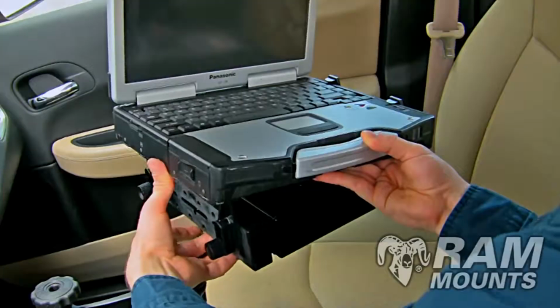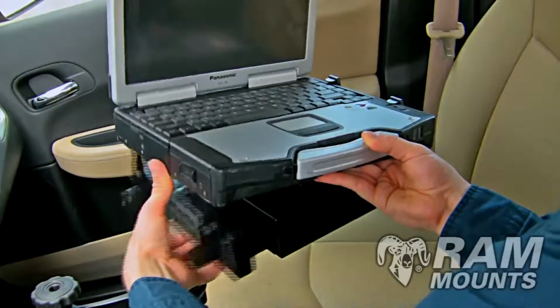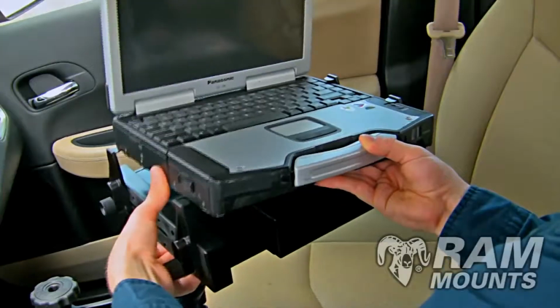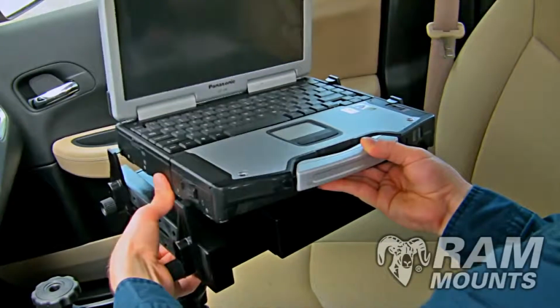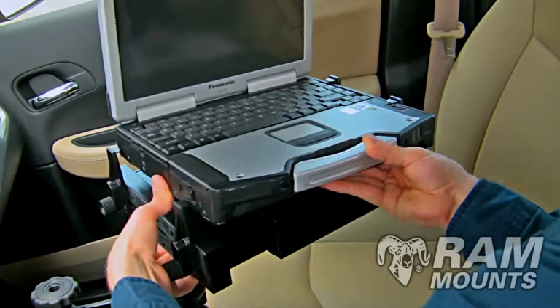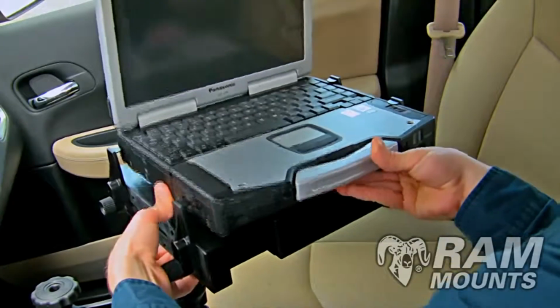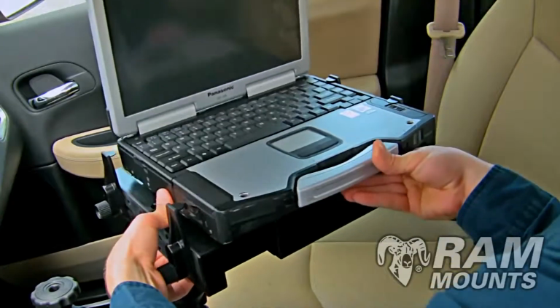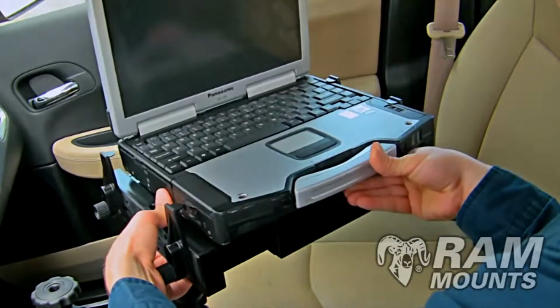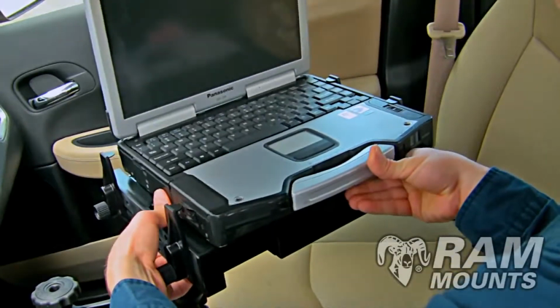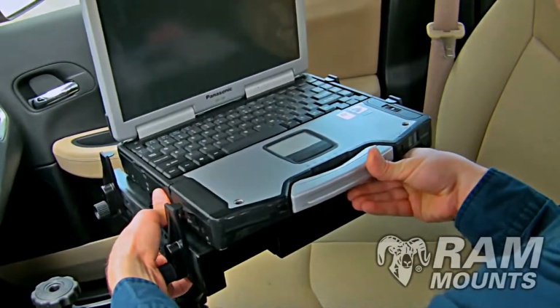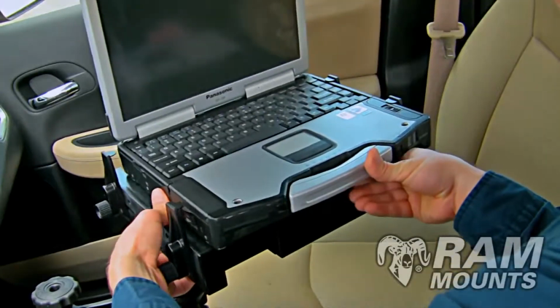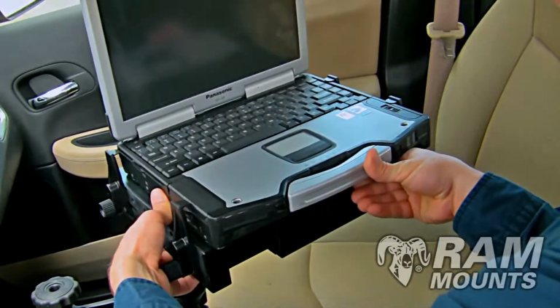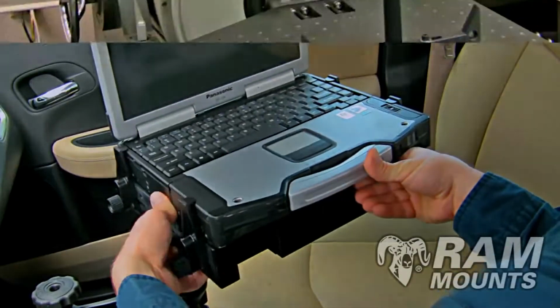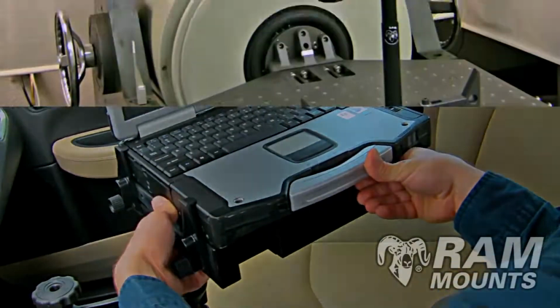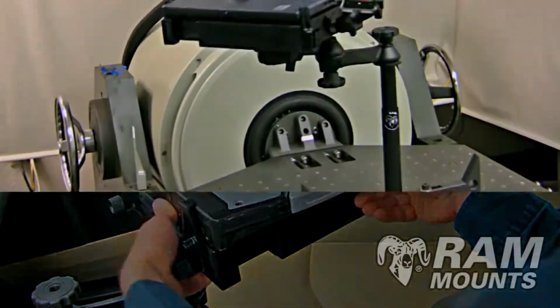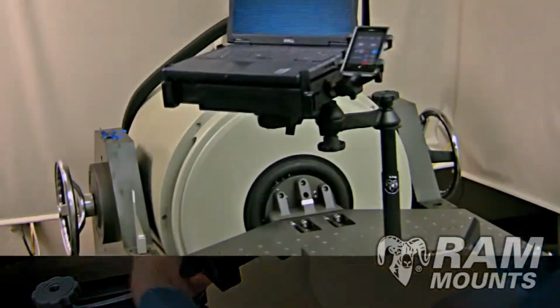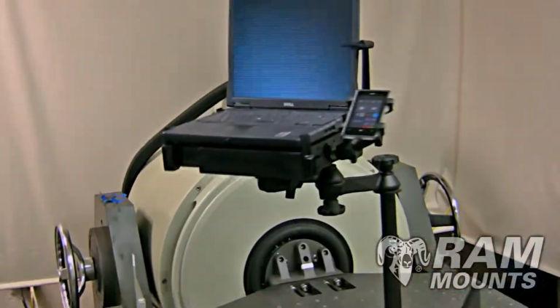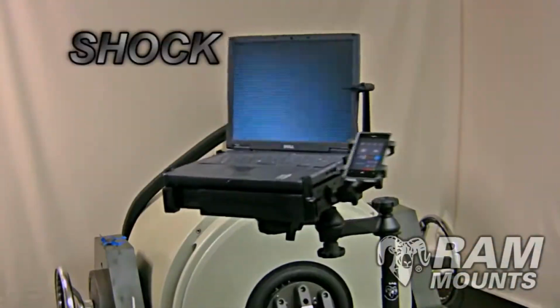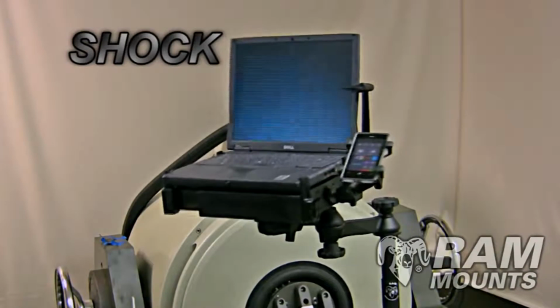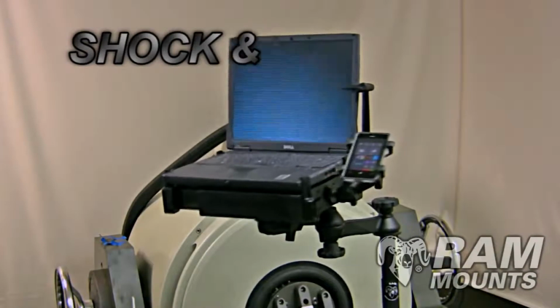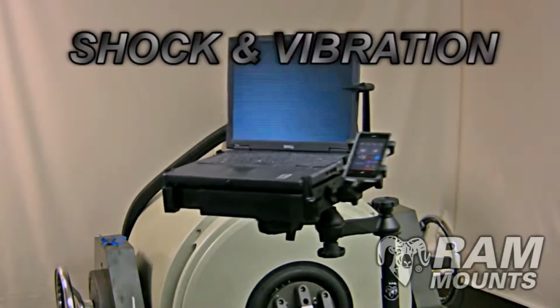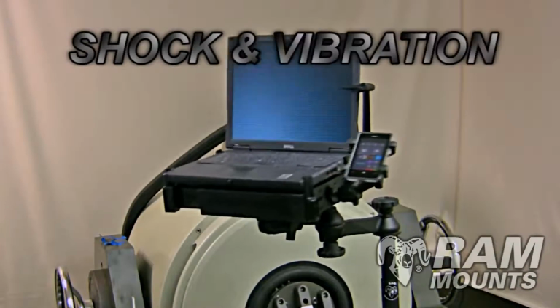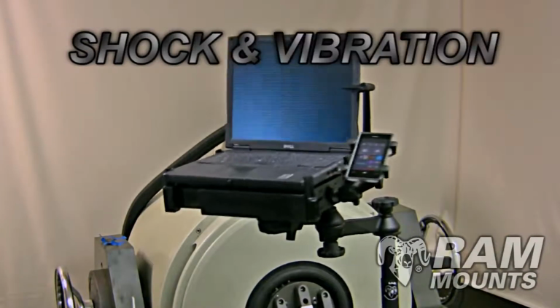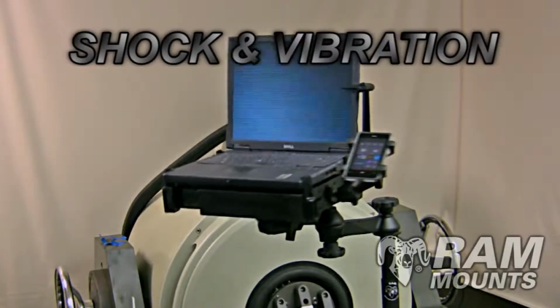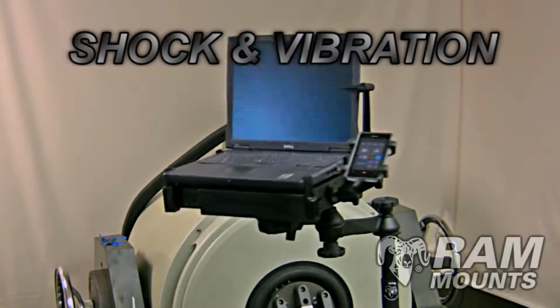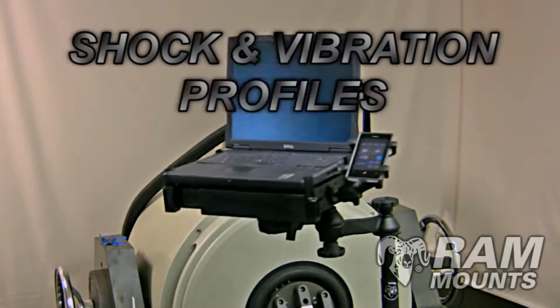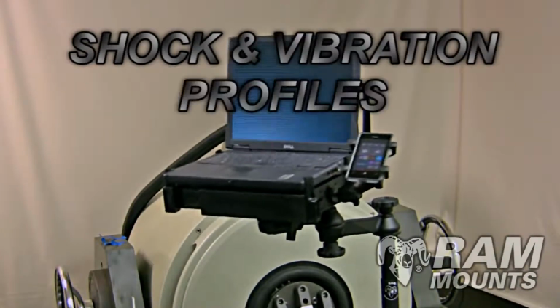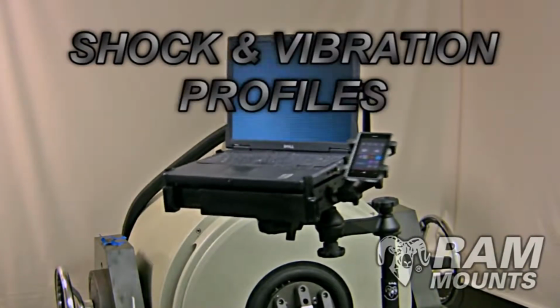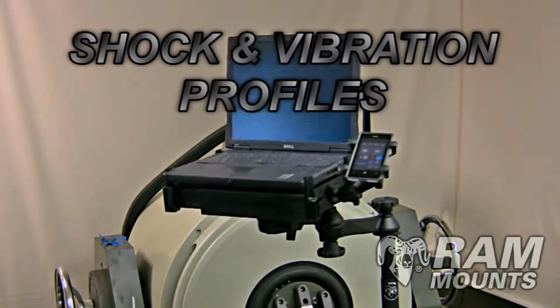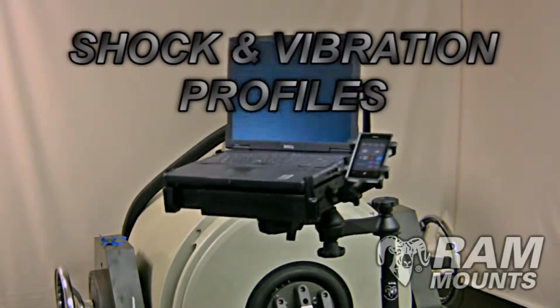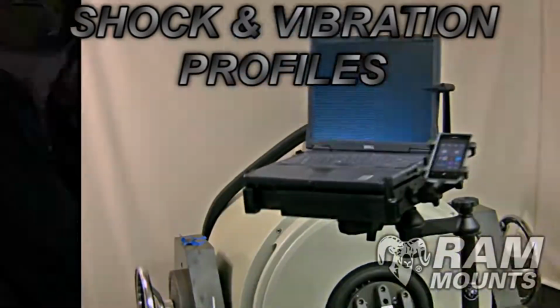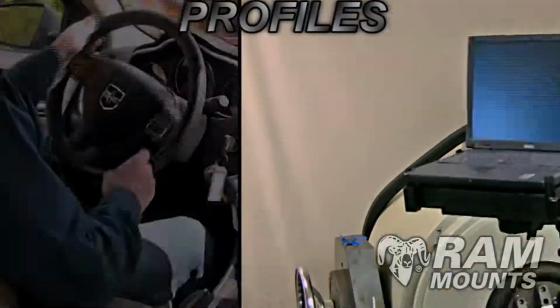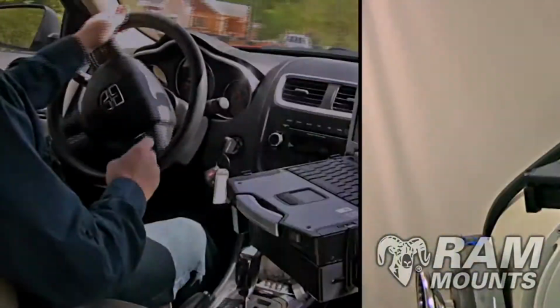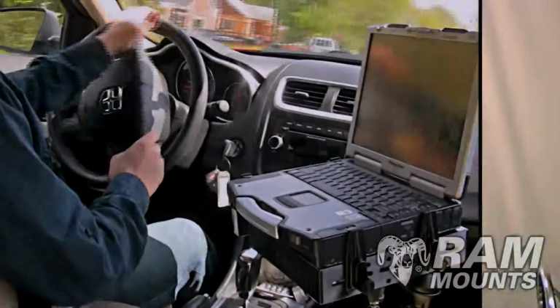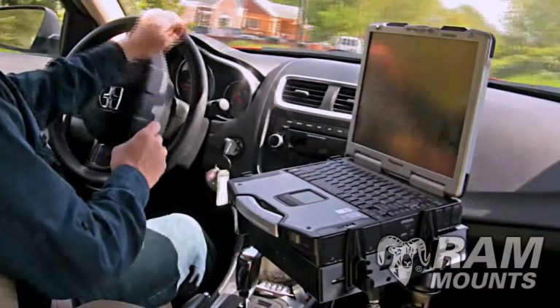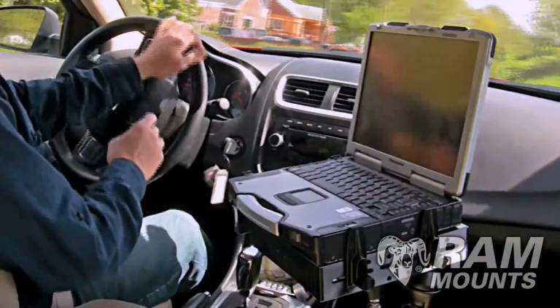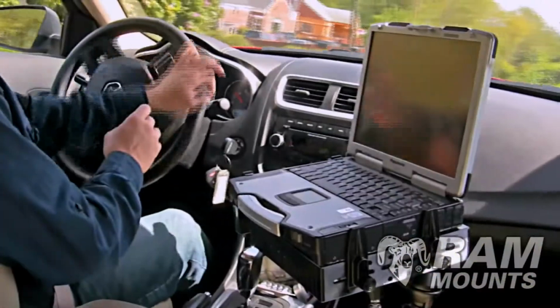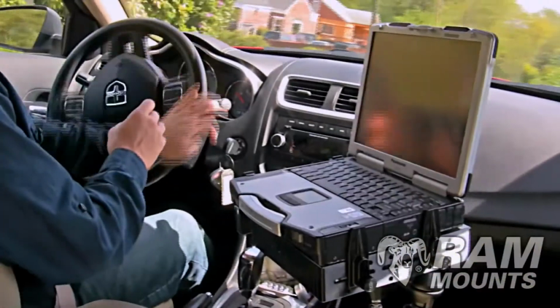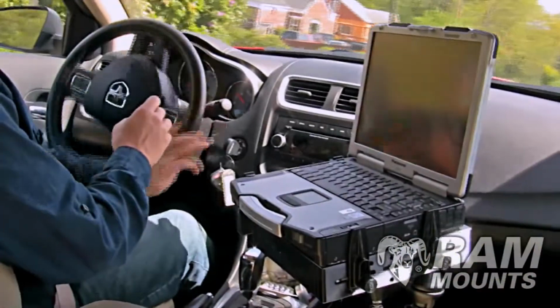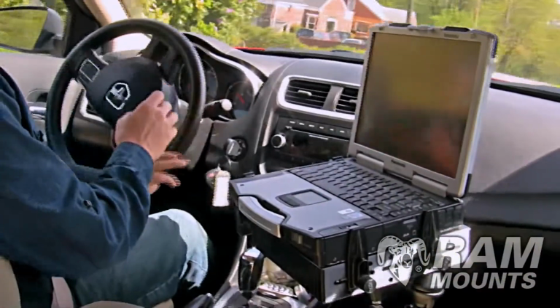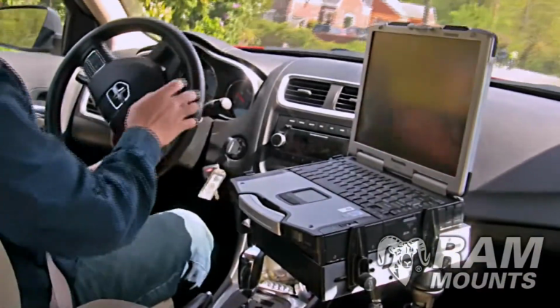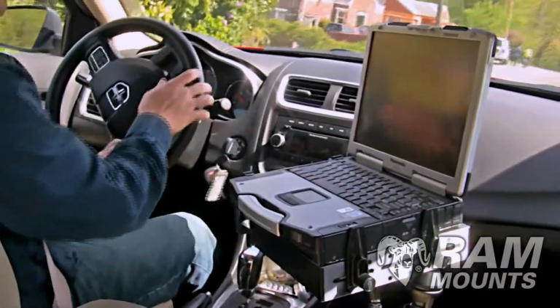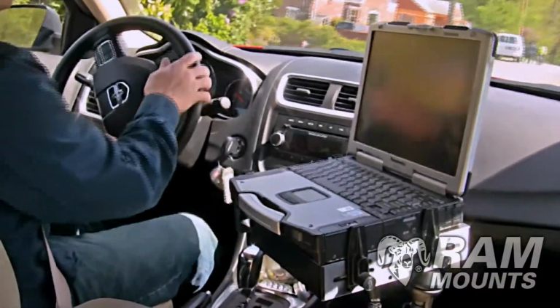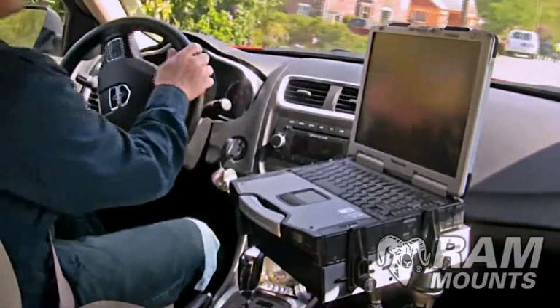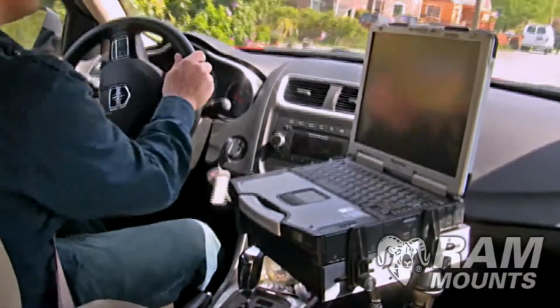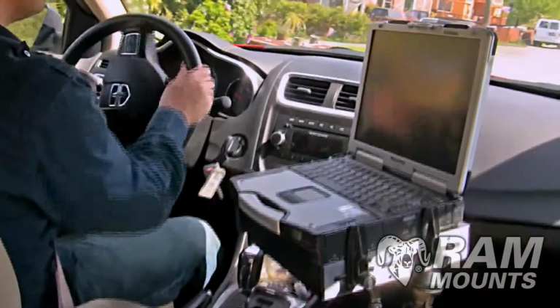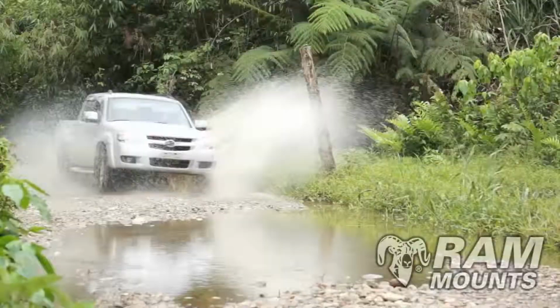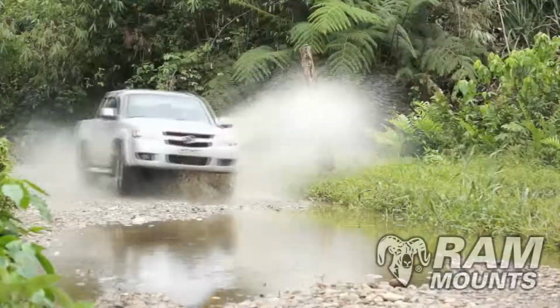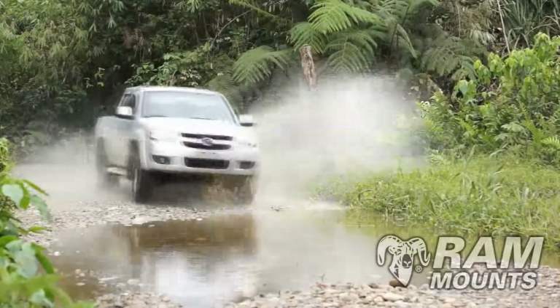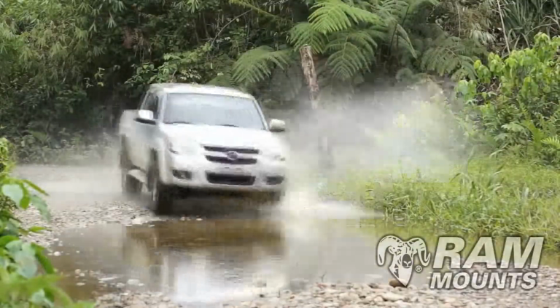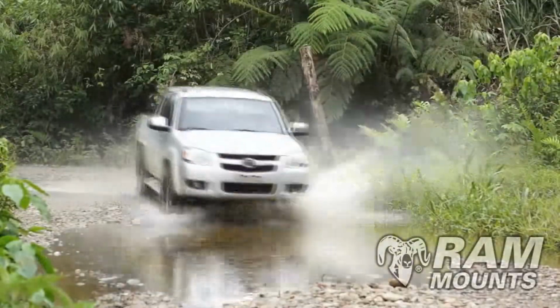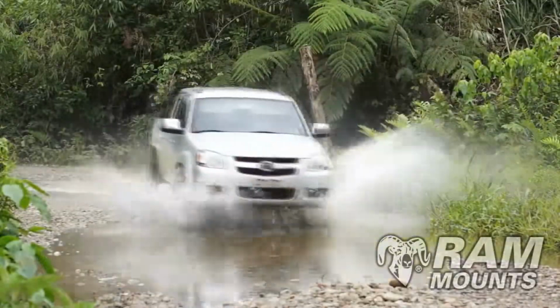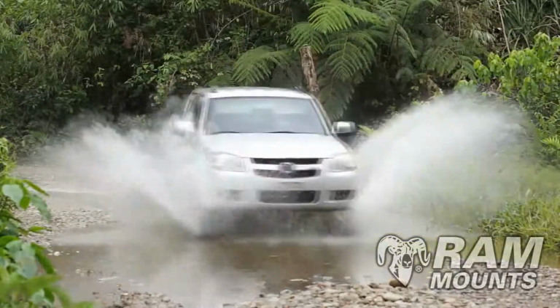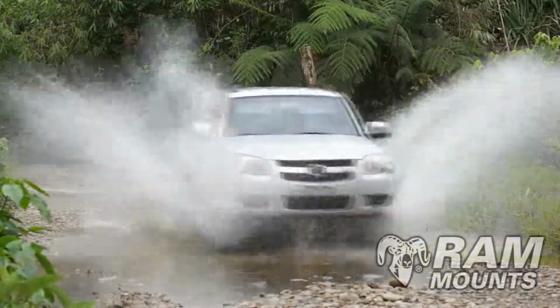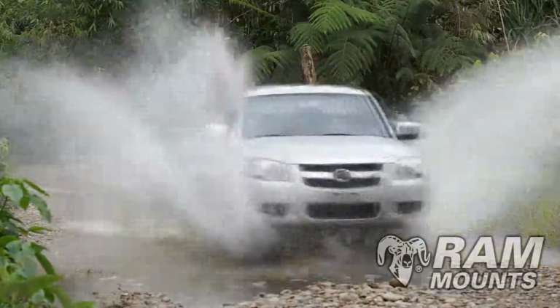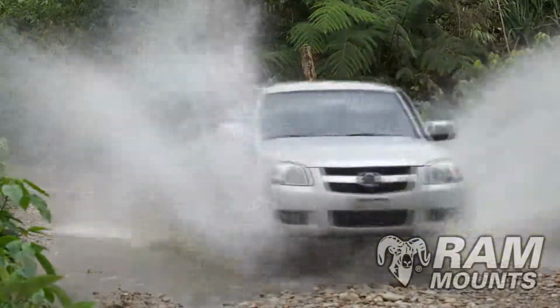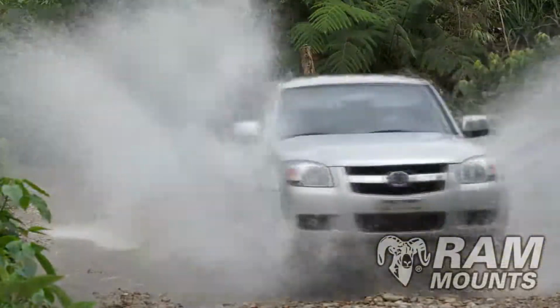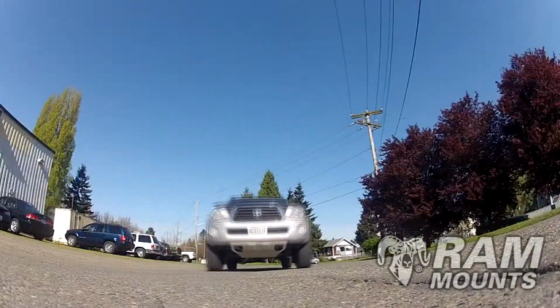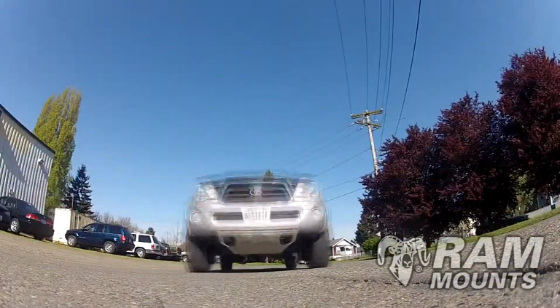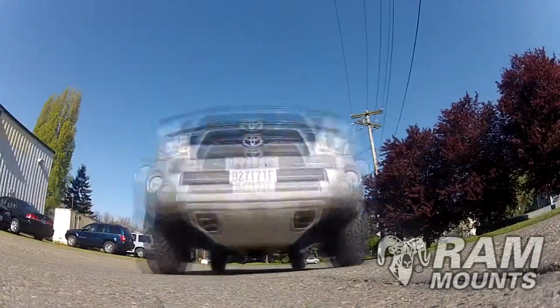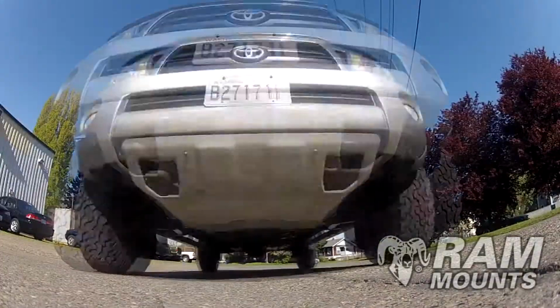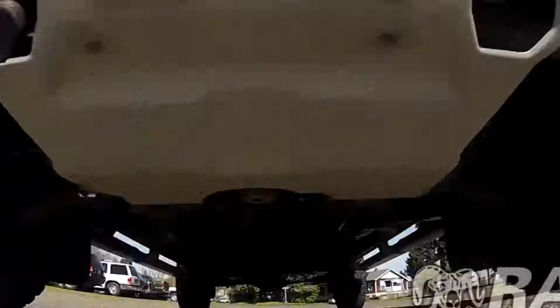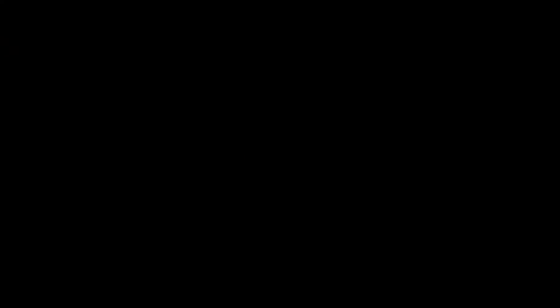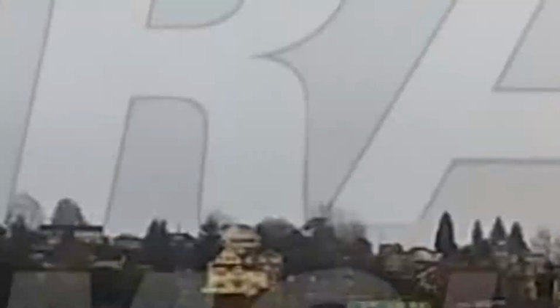RAM mounts have been tested under strenuous shotgun vibration profiles, guaranteeing a solid solution for any rough roads and harsh environments.